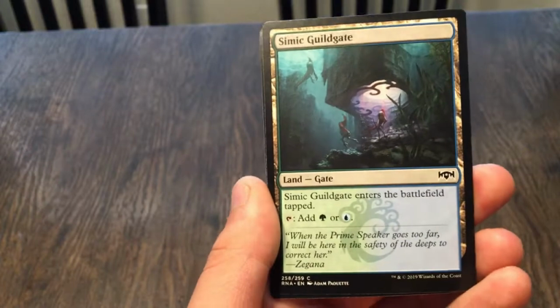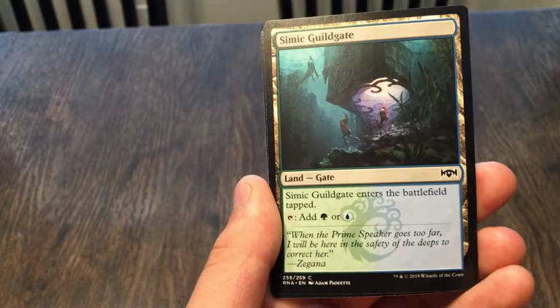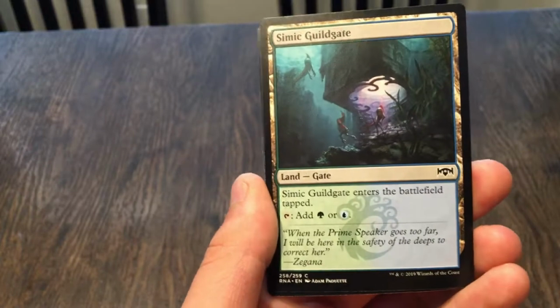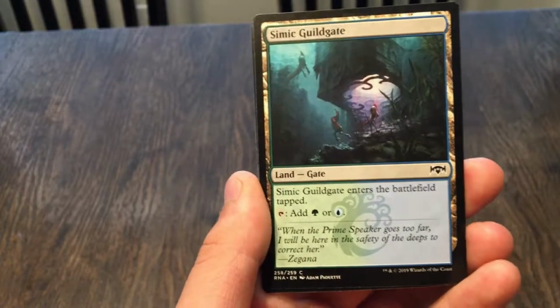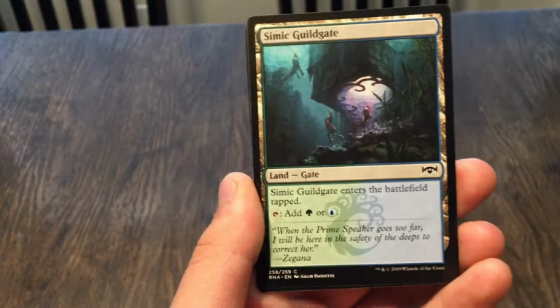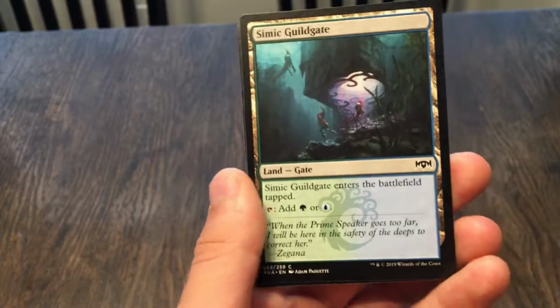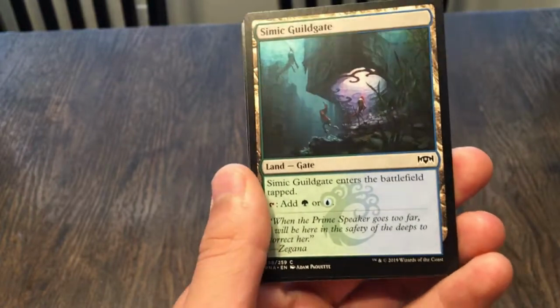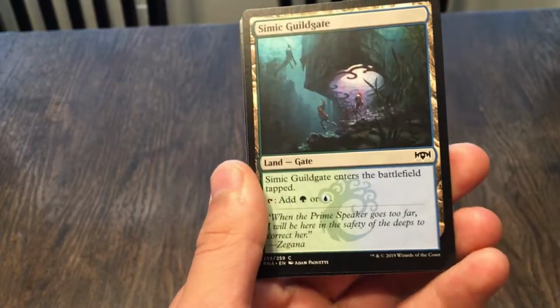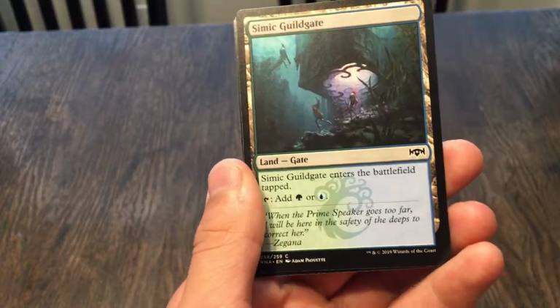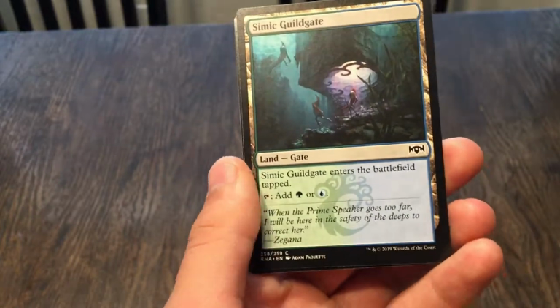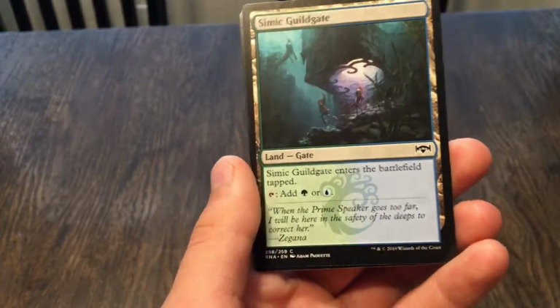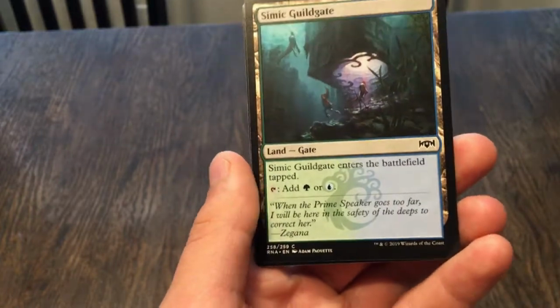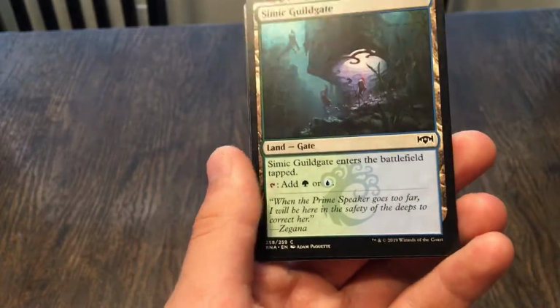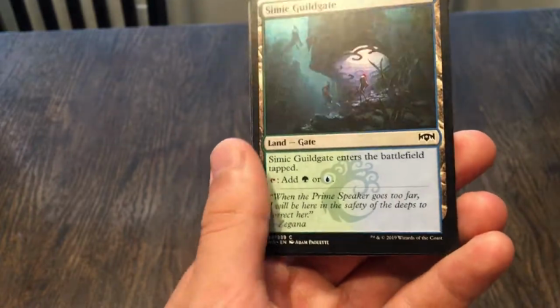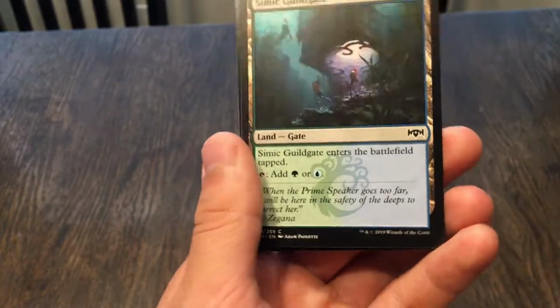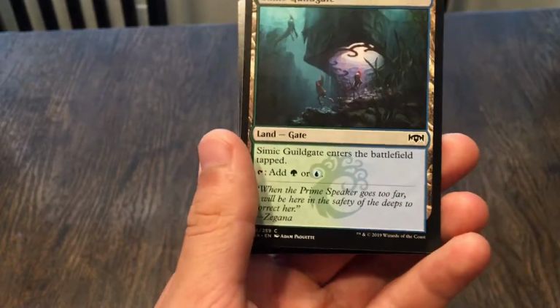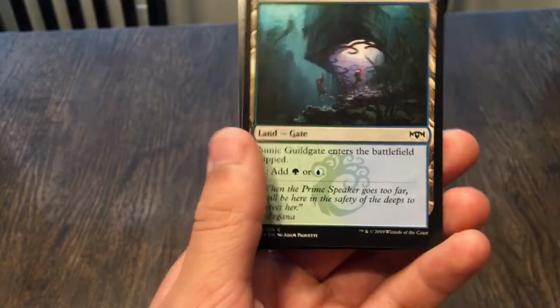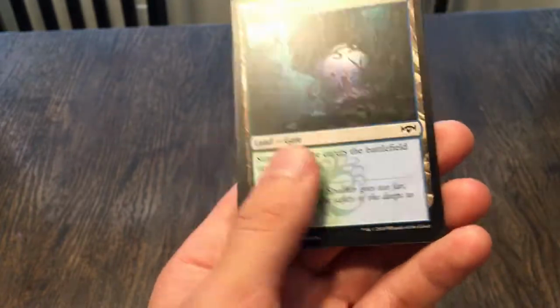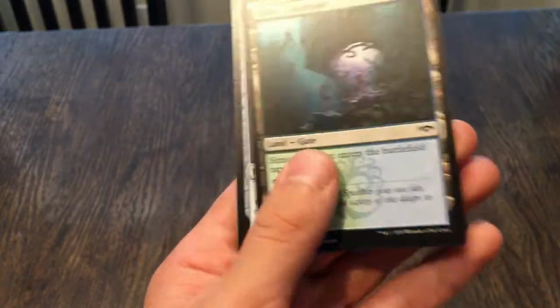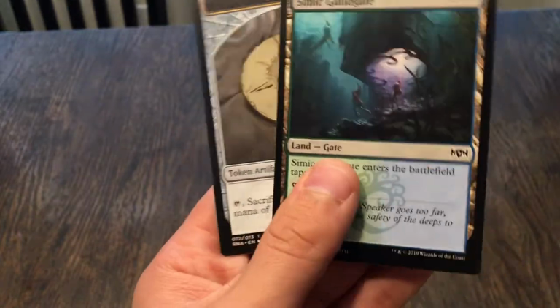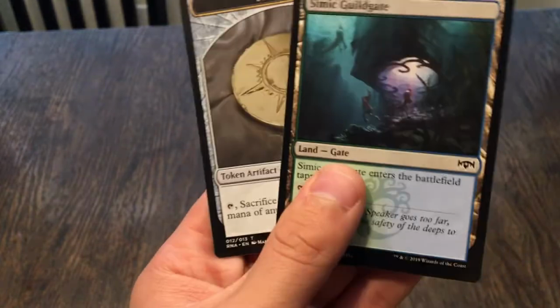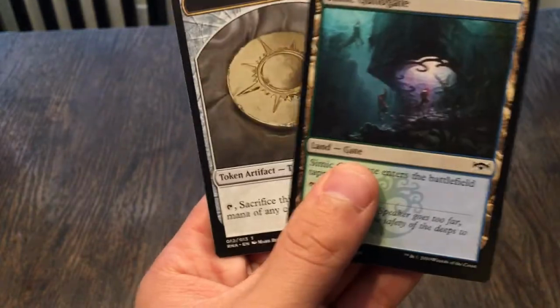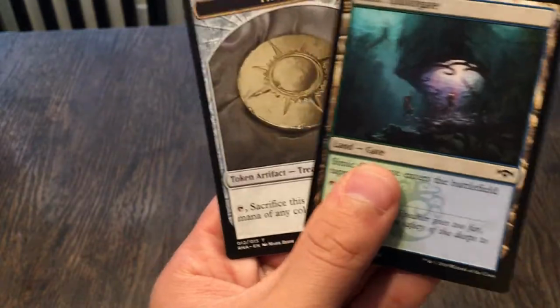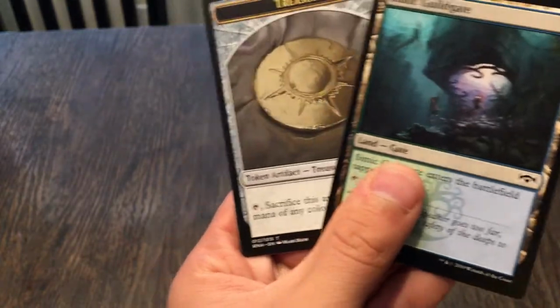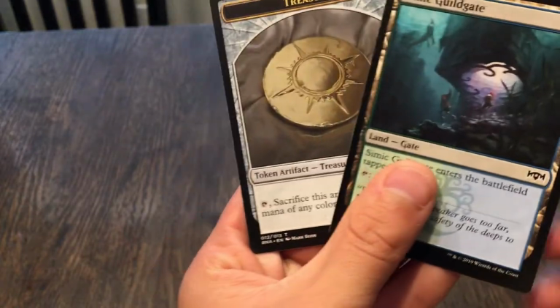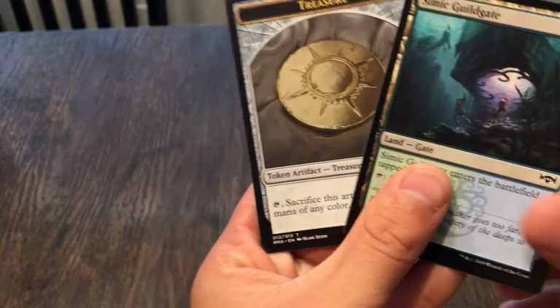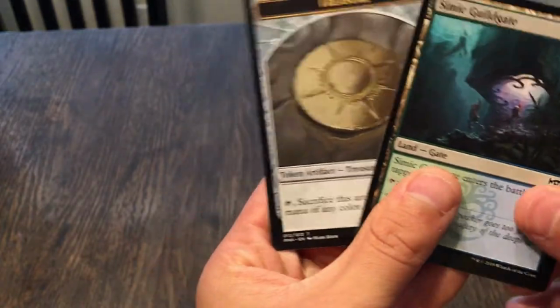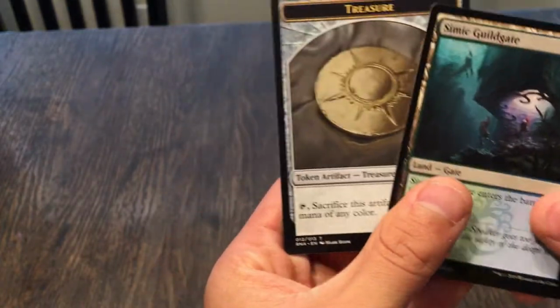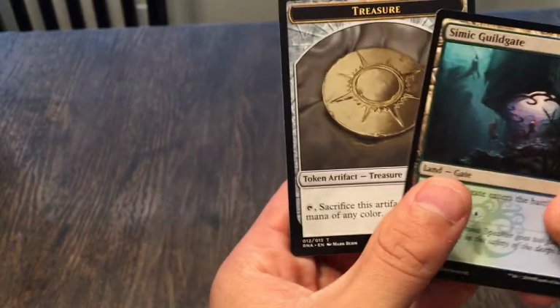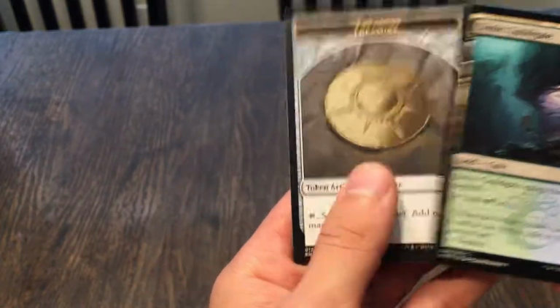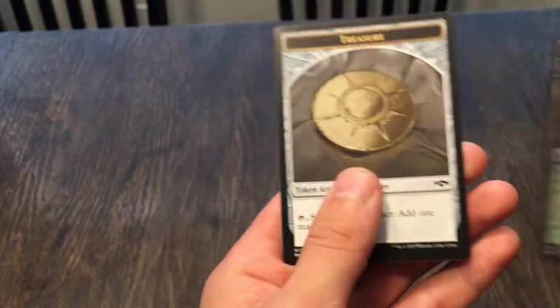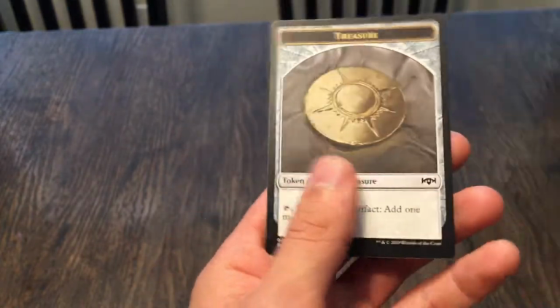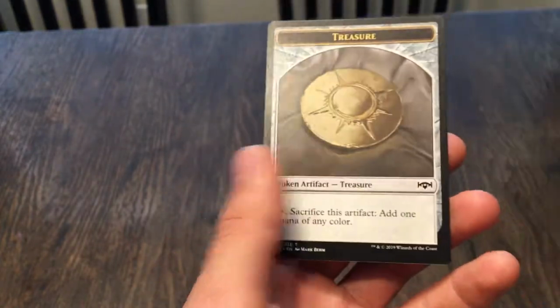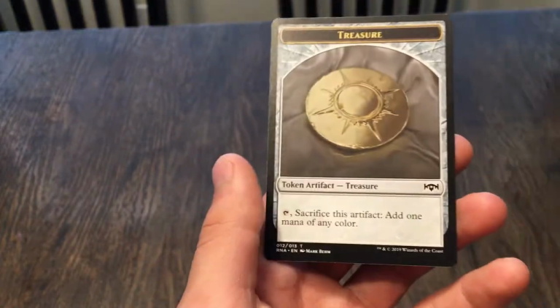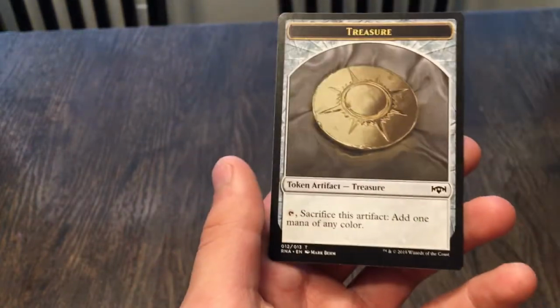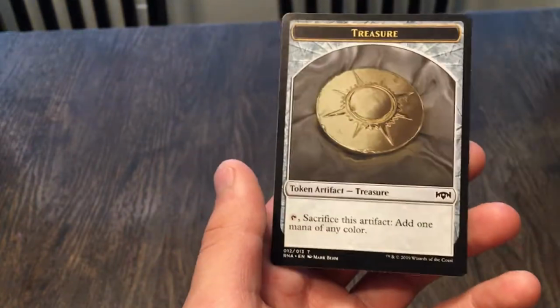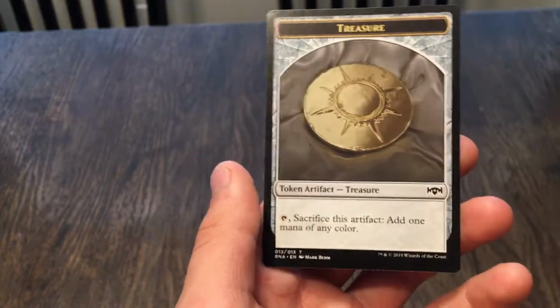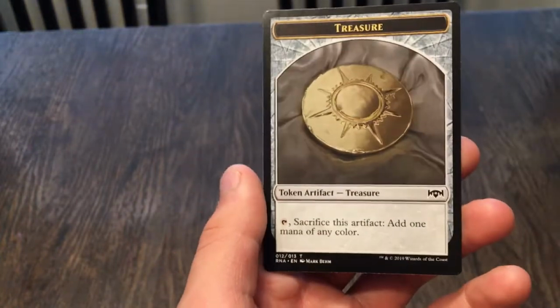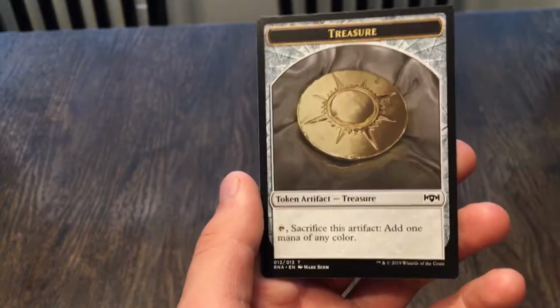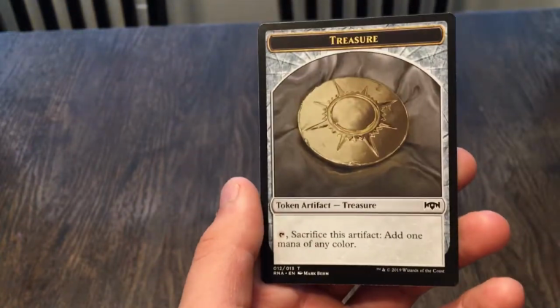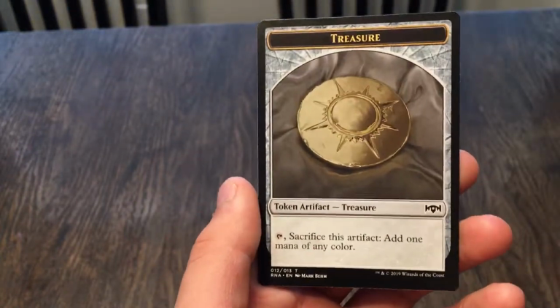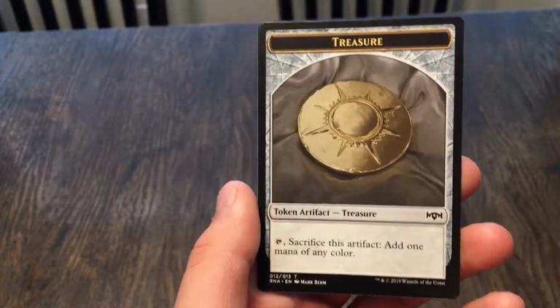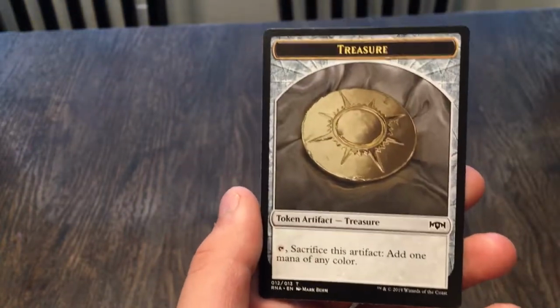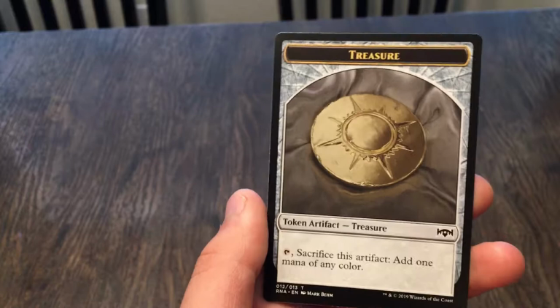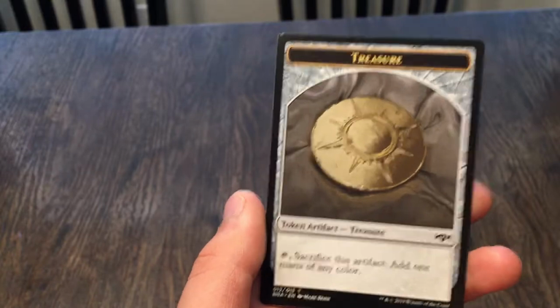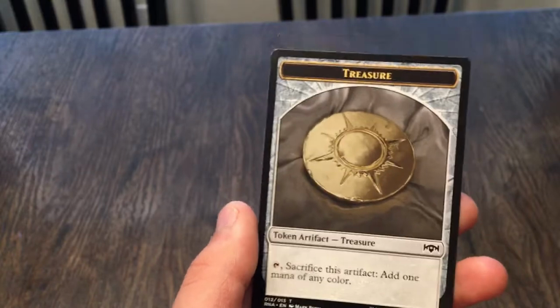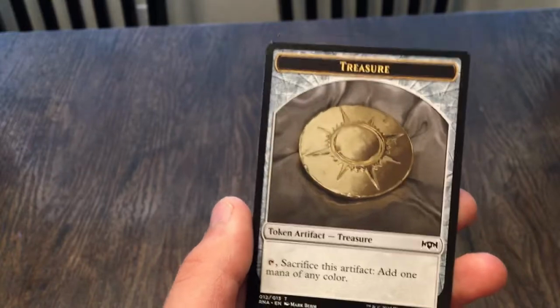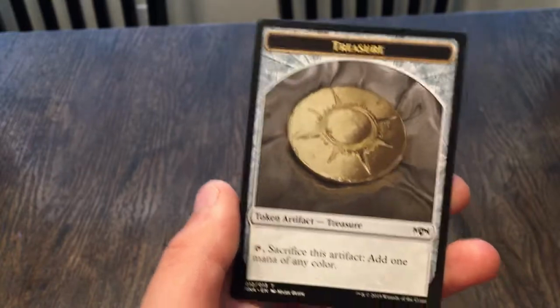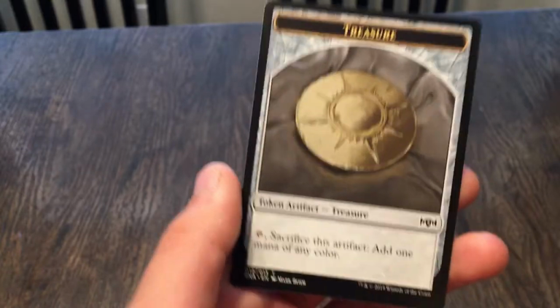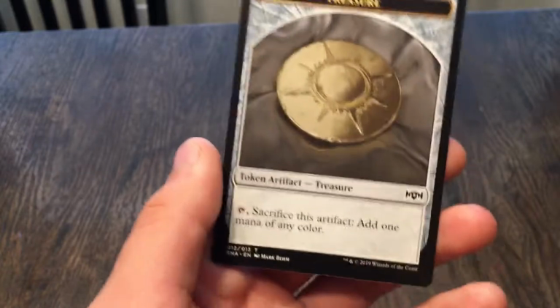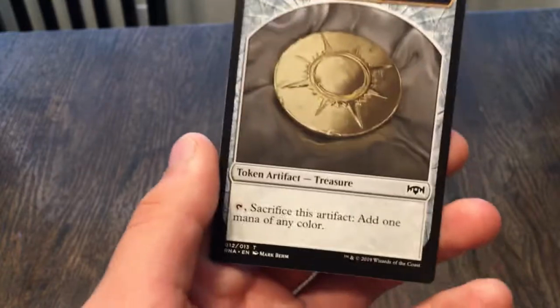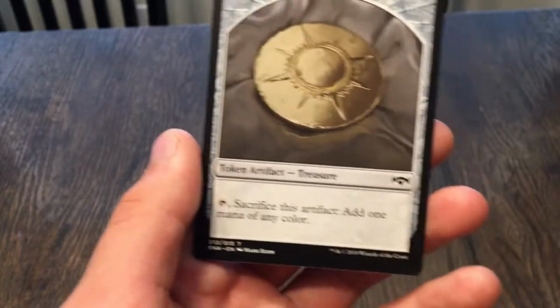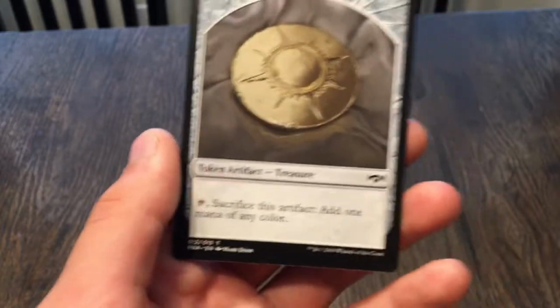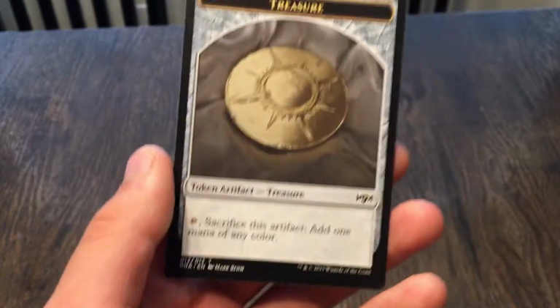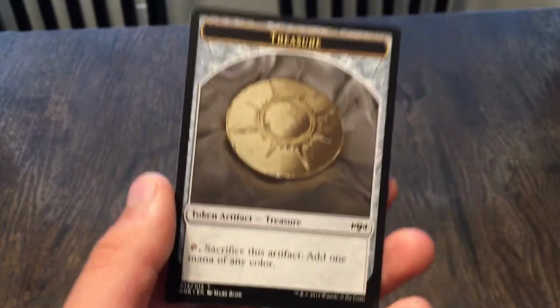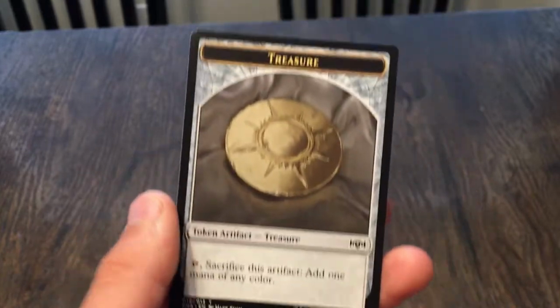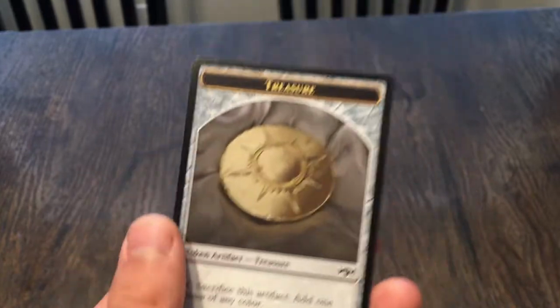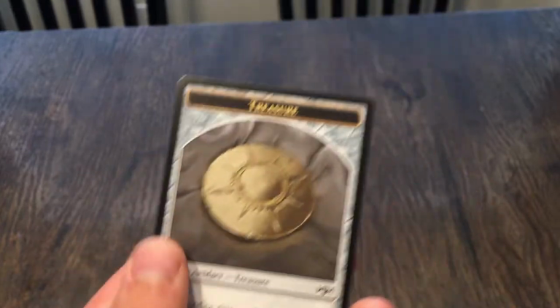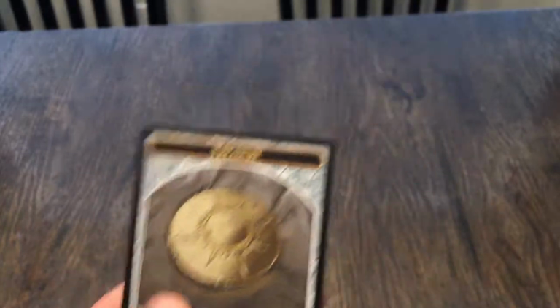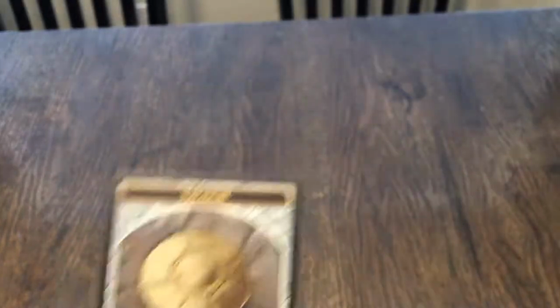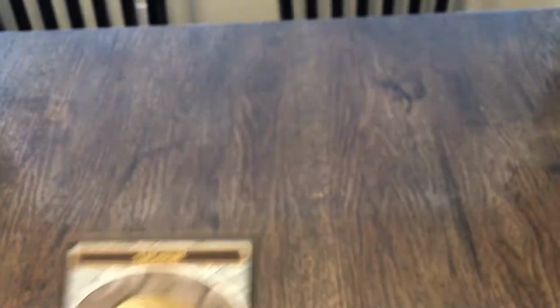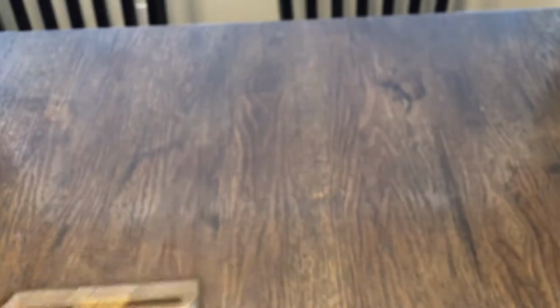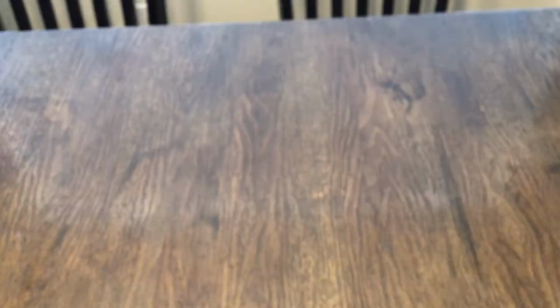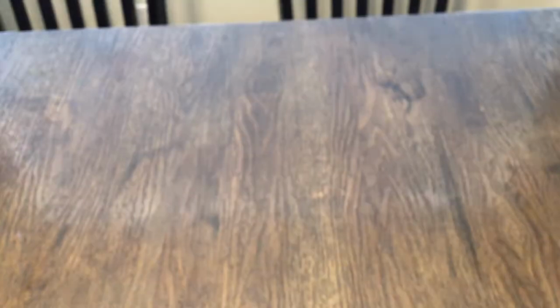The gate taps for one green or one blue. And a Treasure token — we just need nine more to win with Revel in Riches!